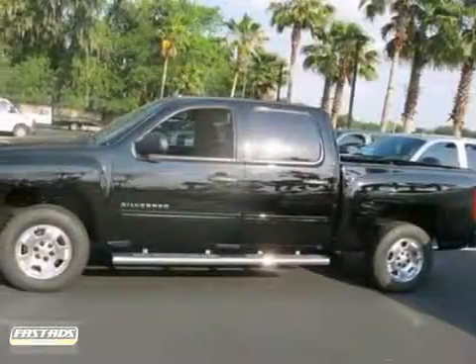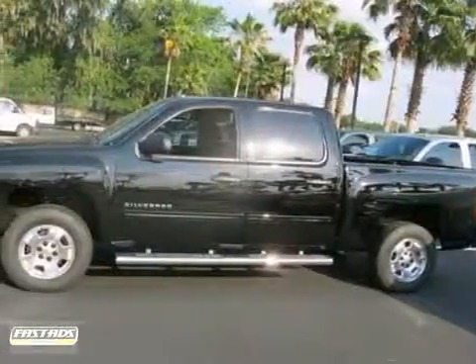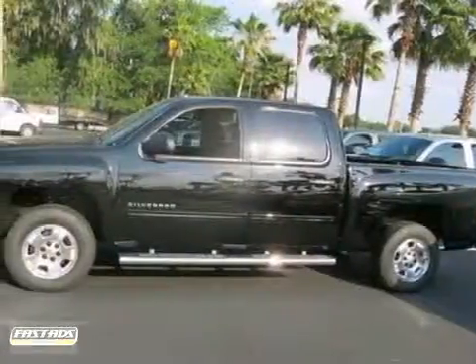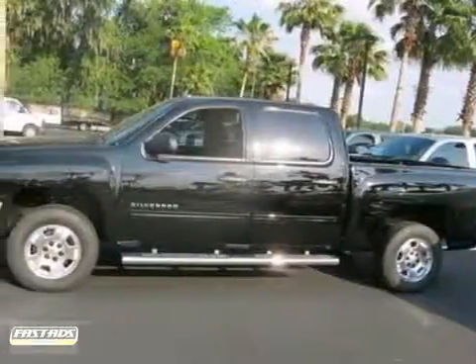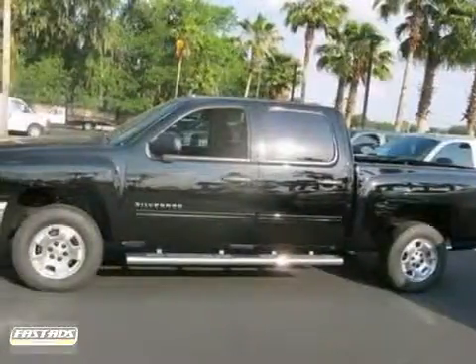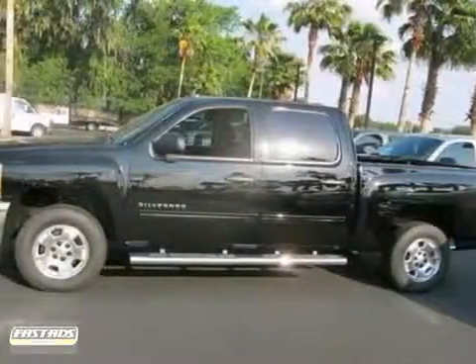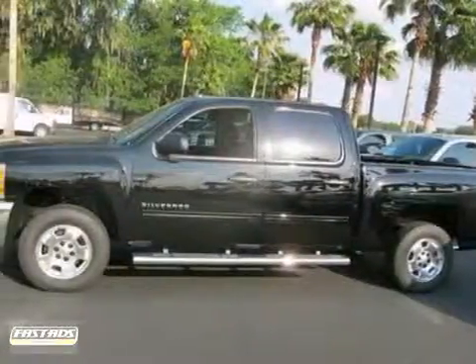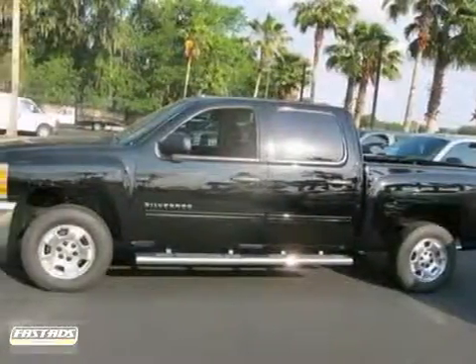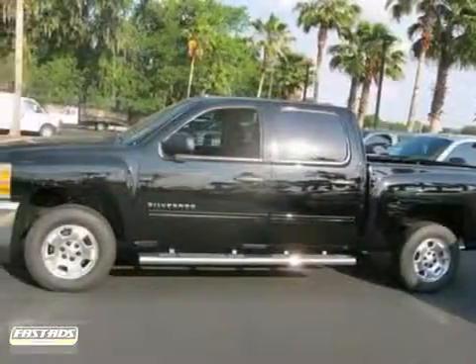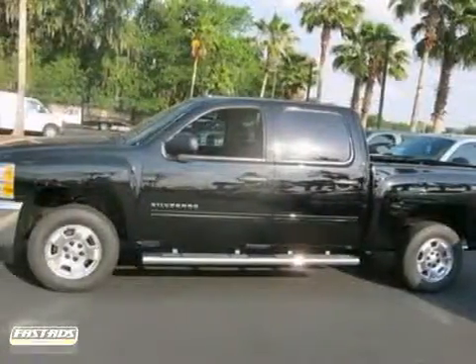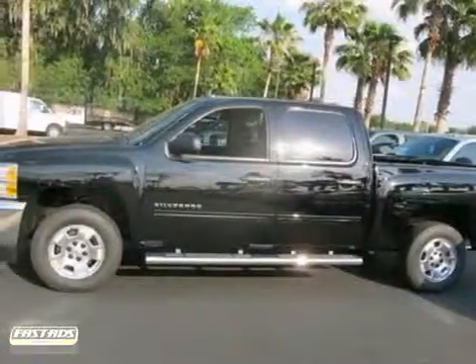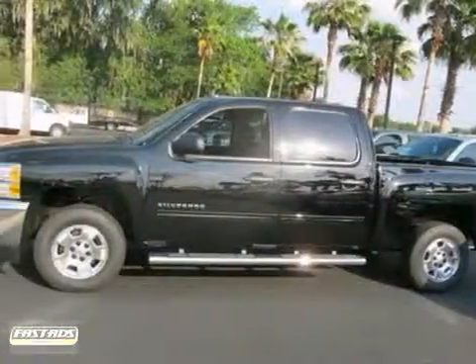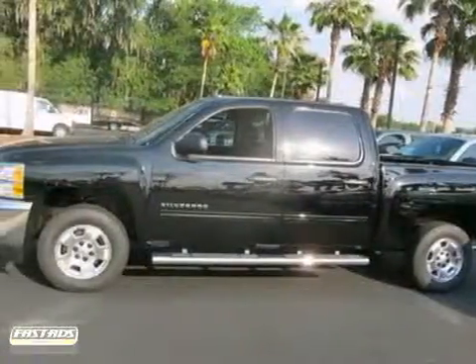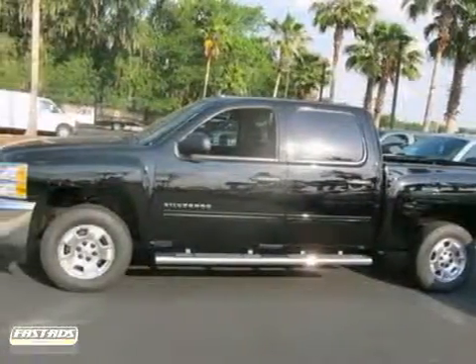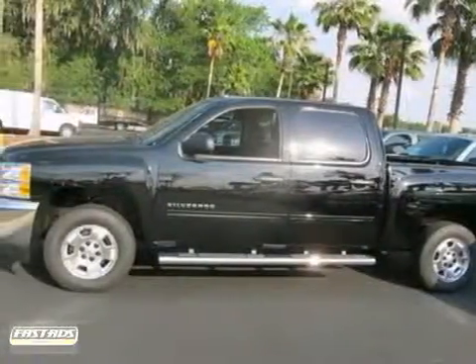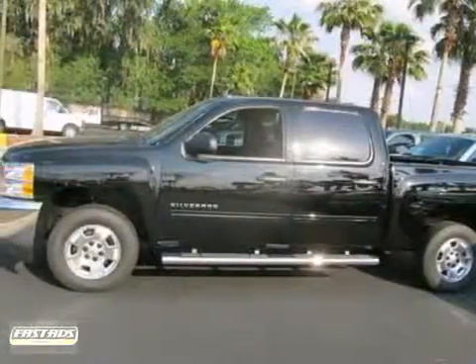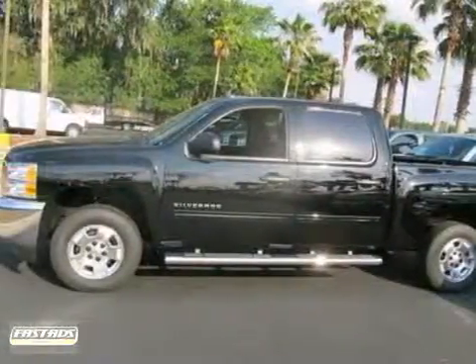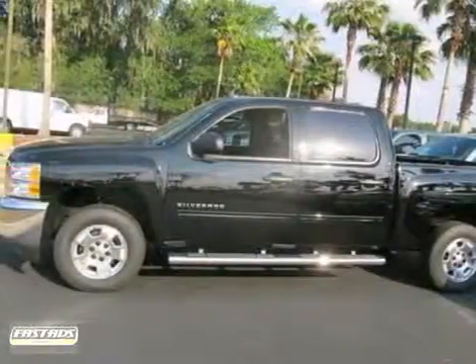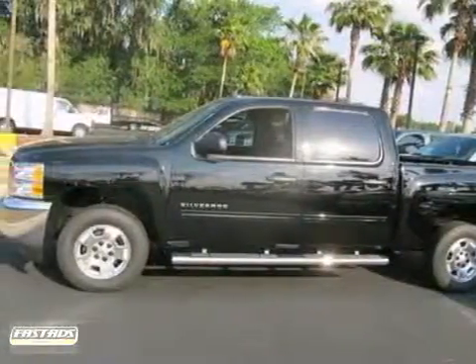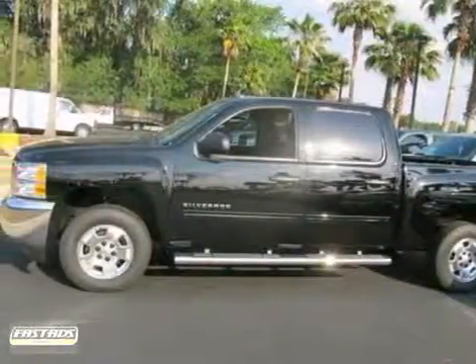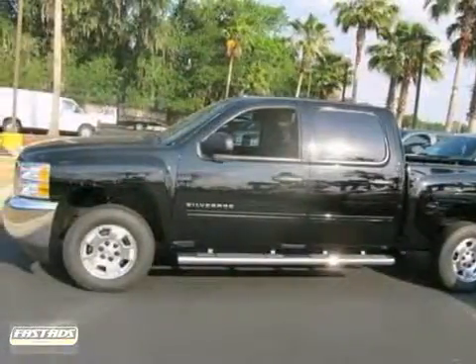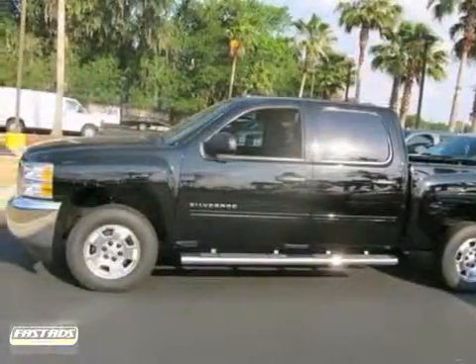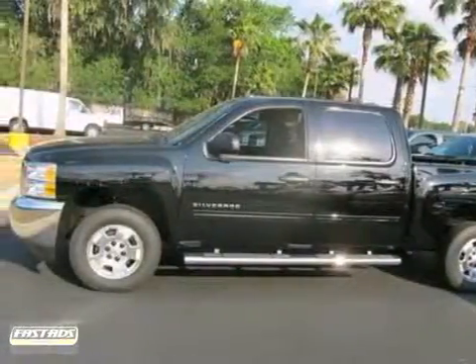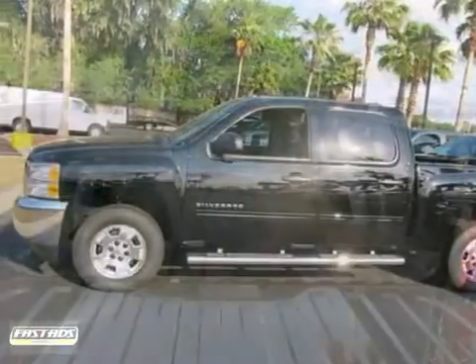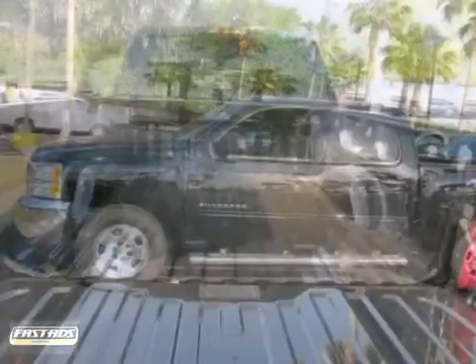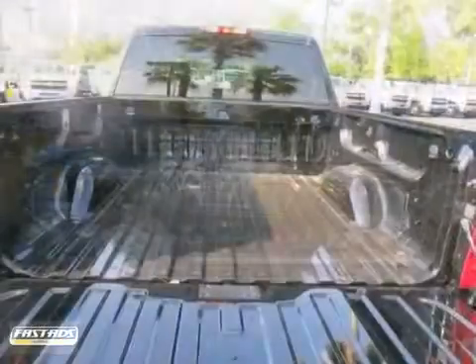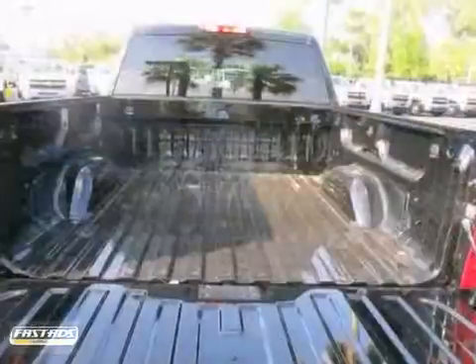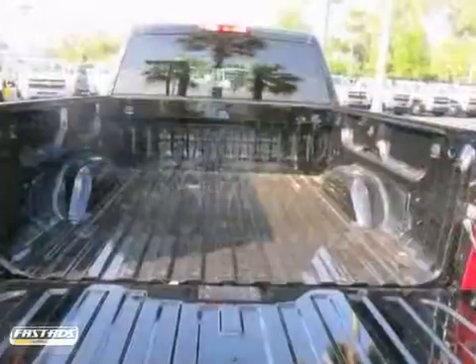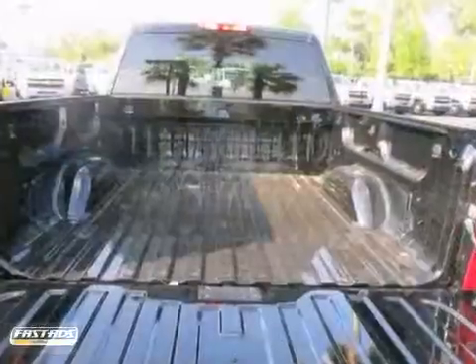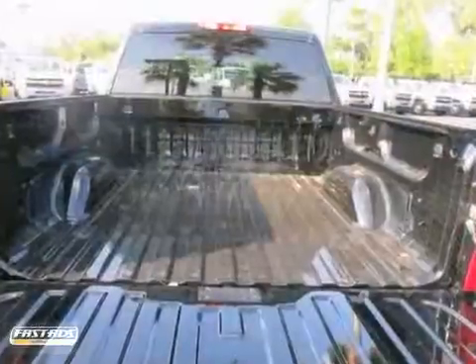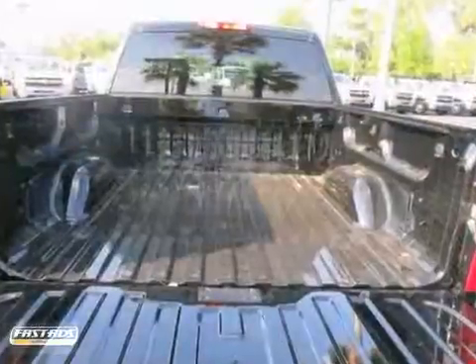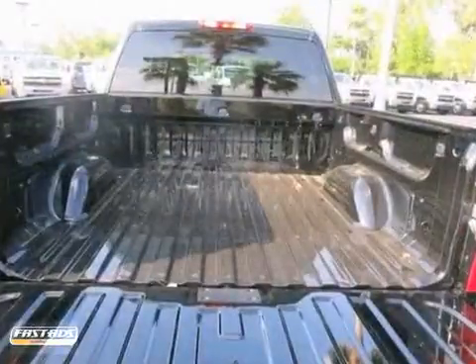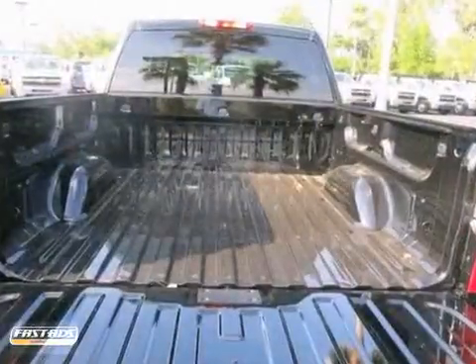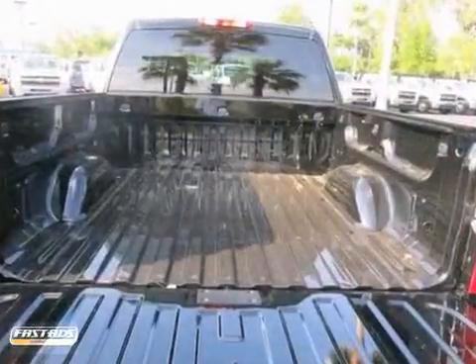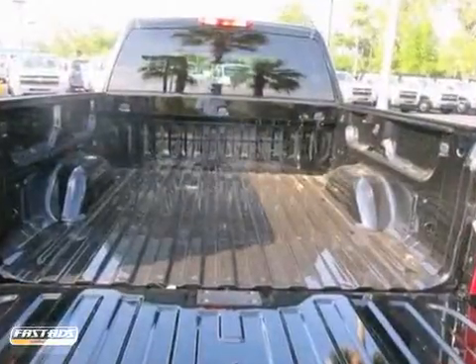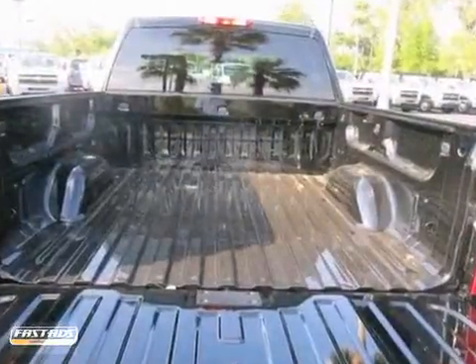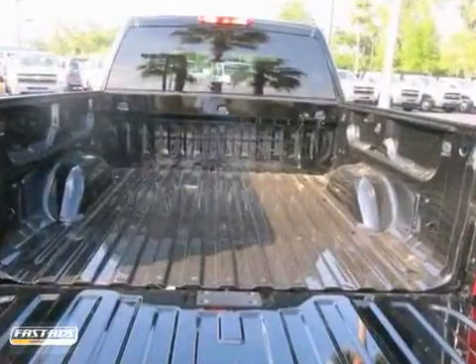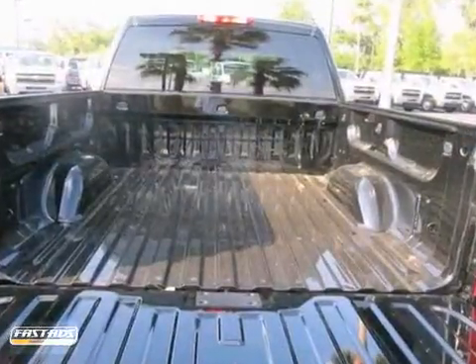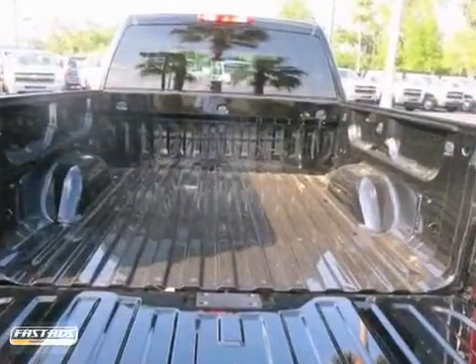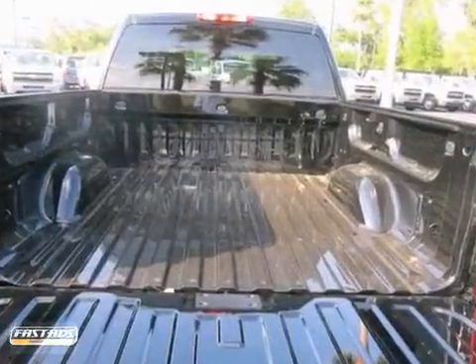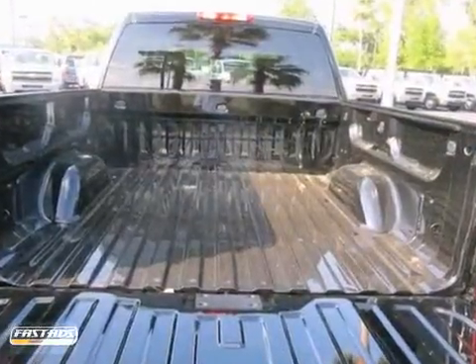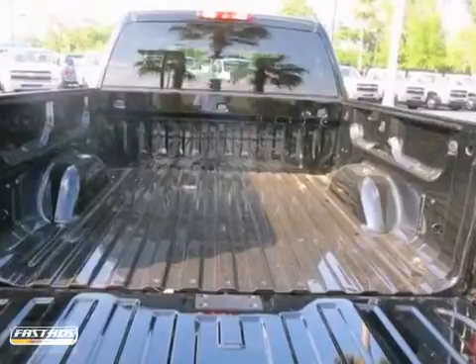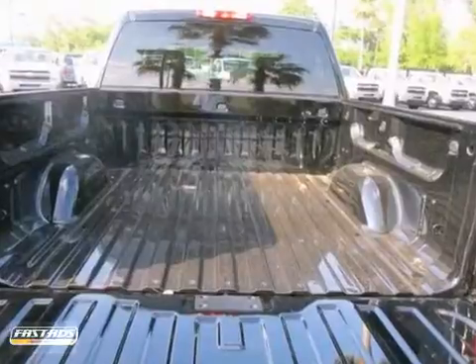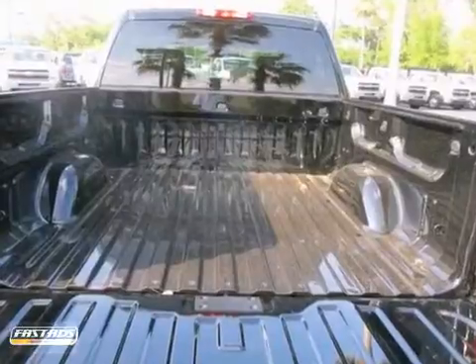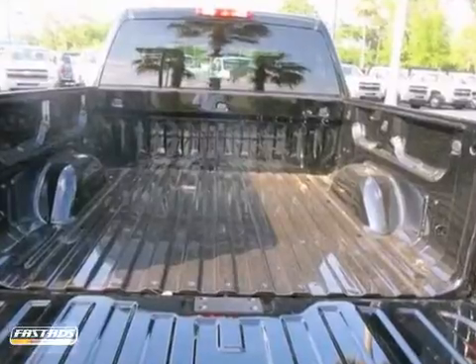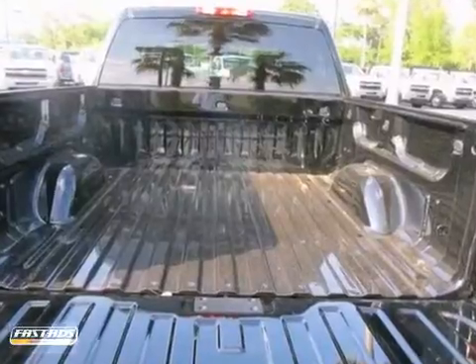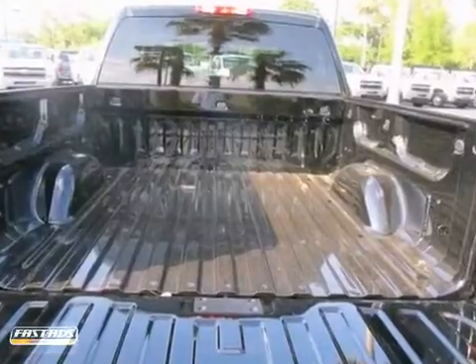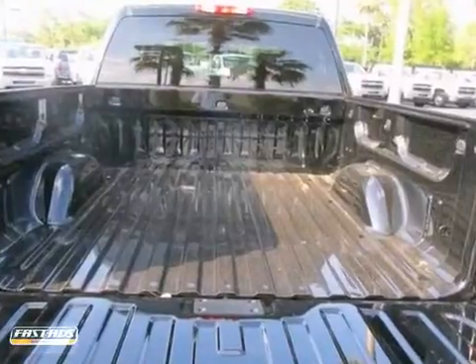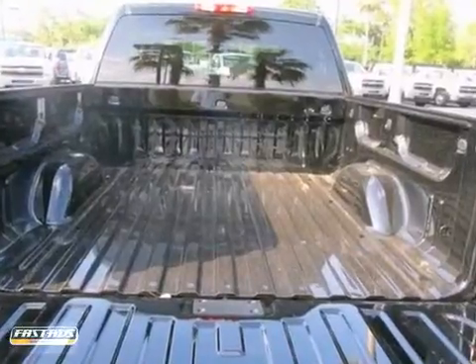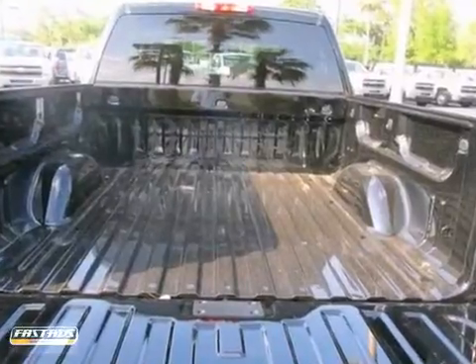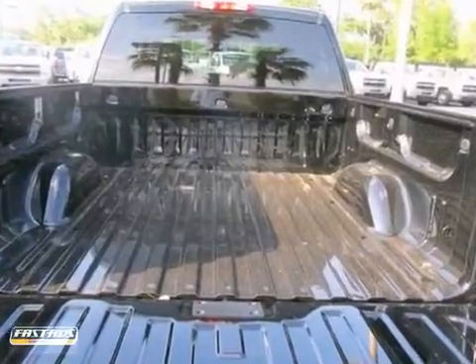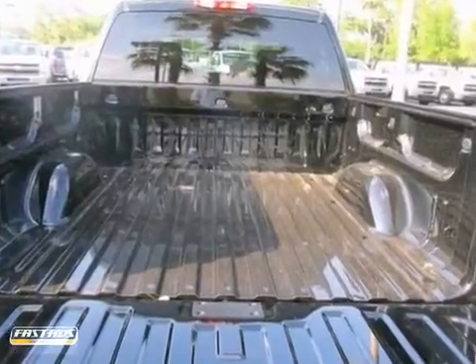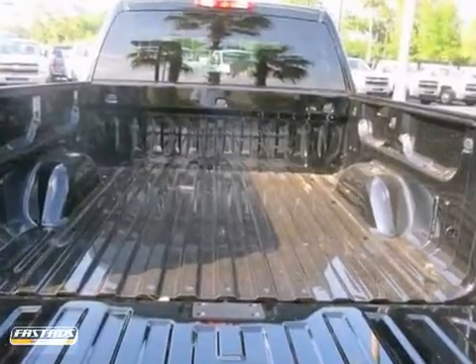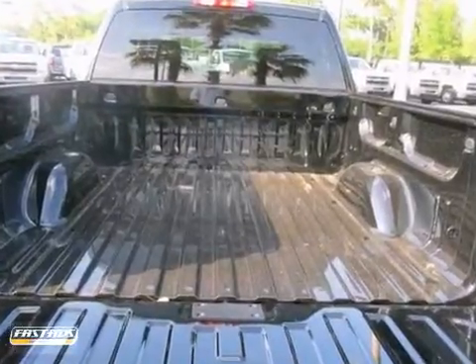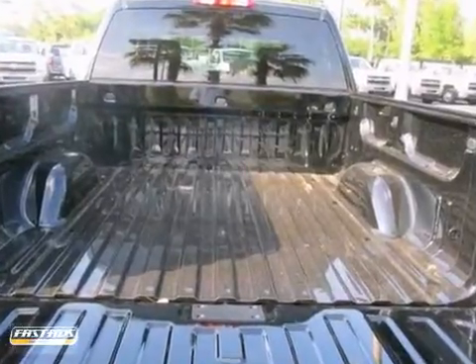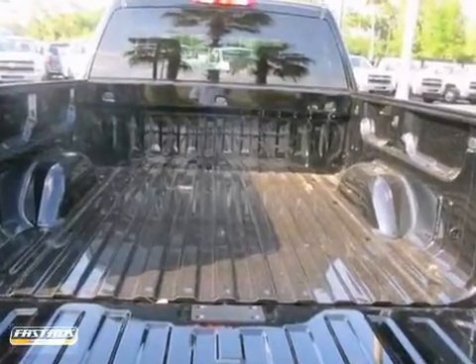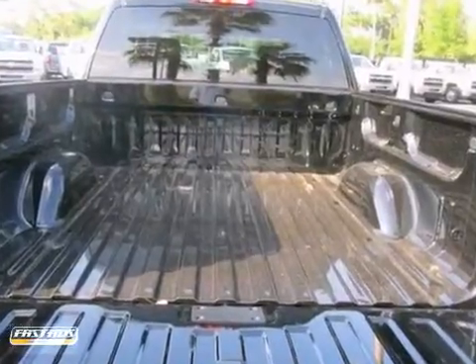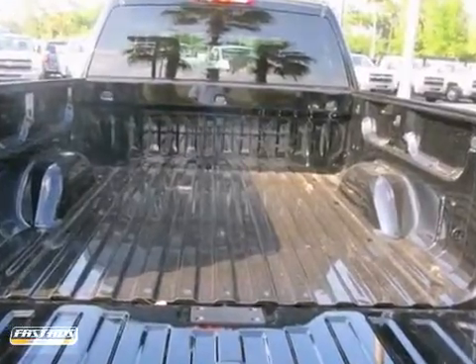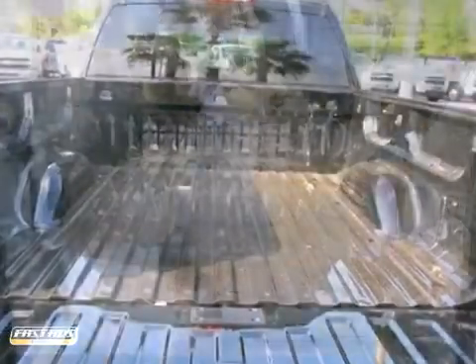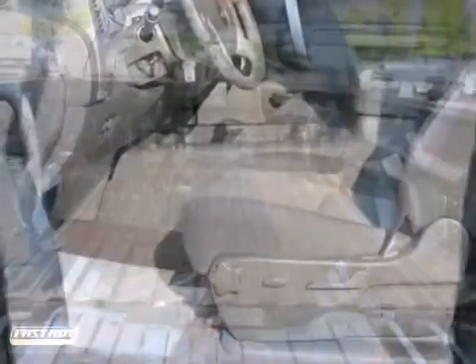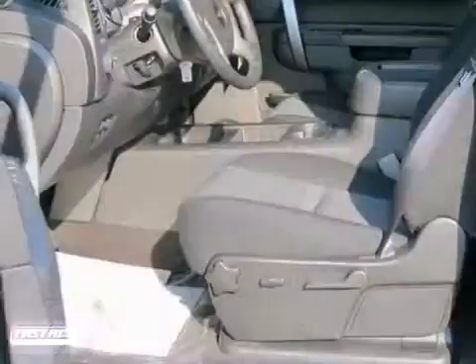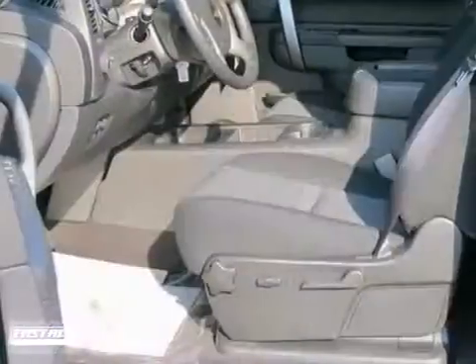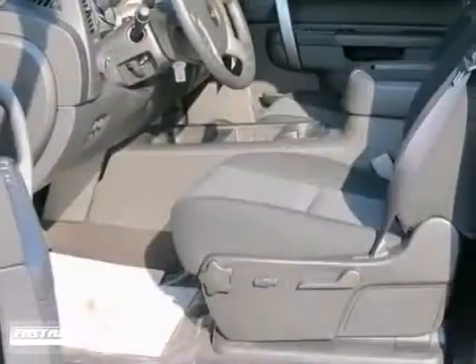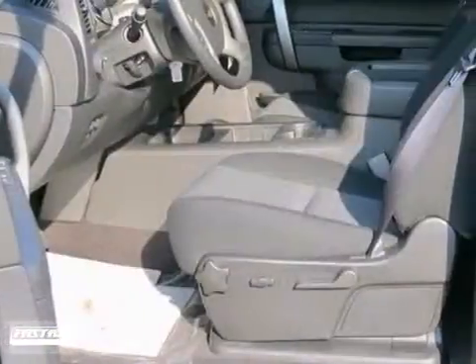It's a 2012 Chevrolet Silverado 1500. Make heavy-duty errands a breeze in this truck.